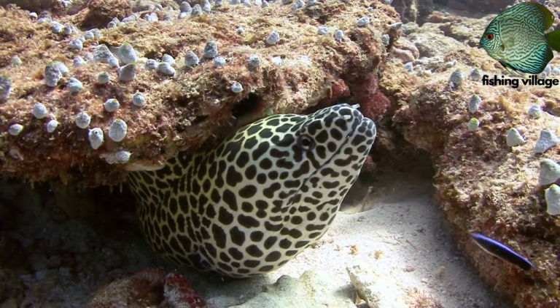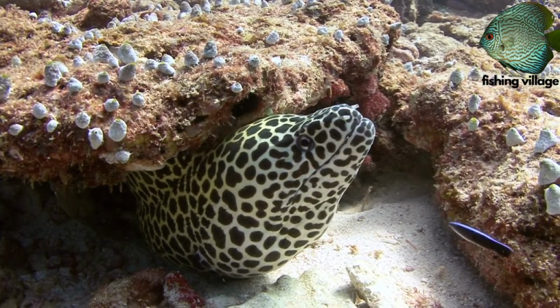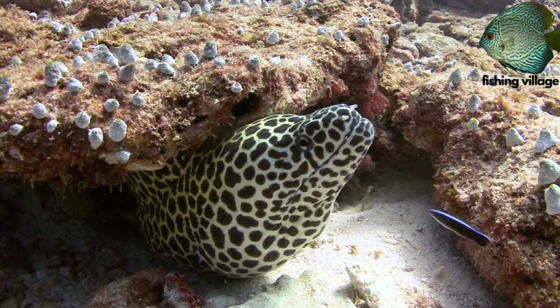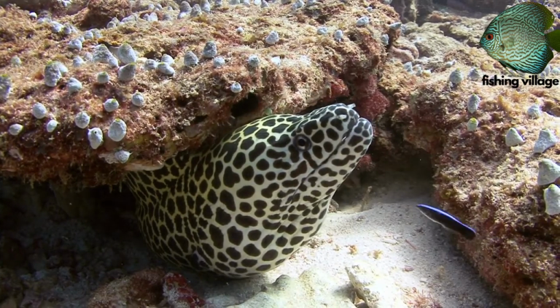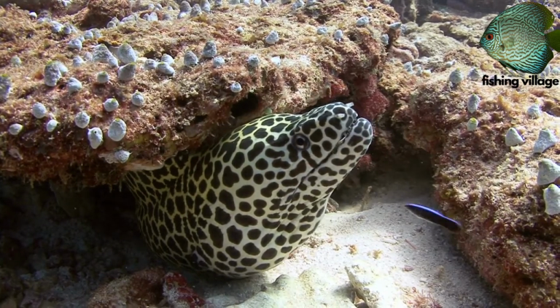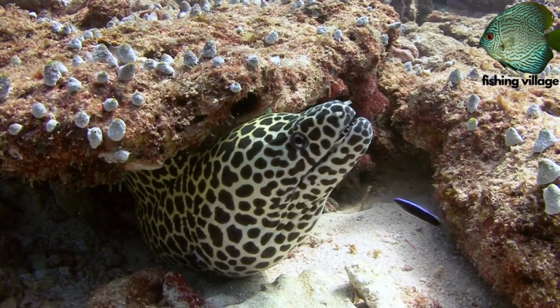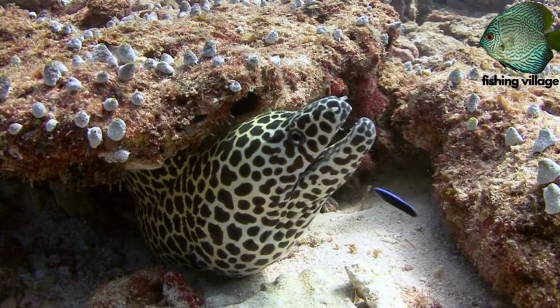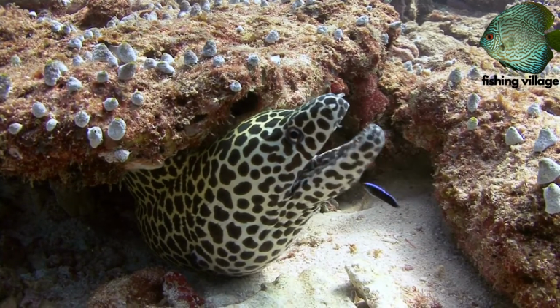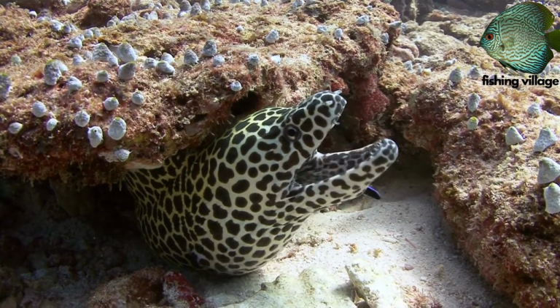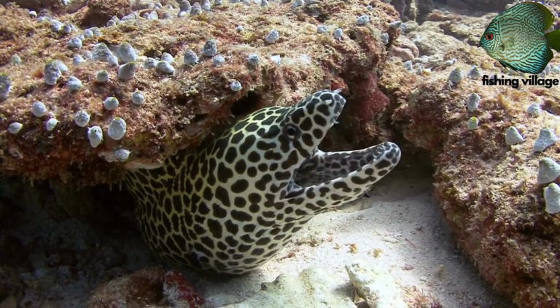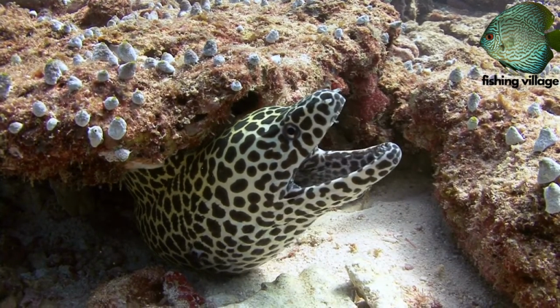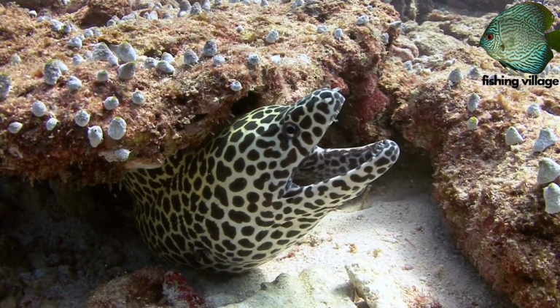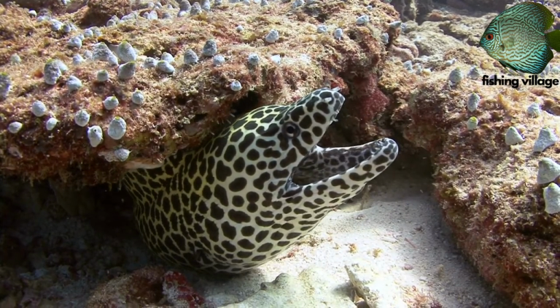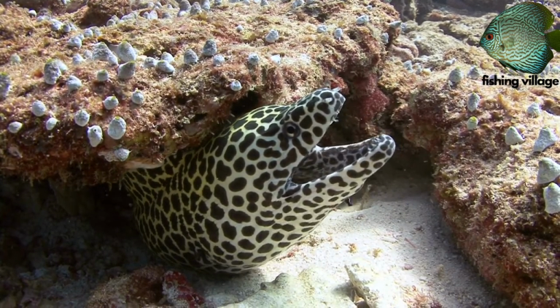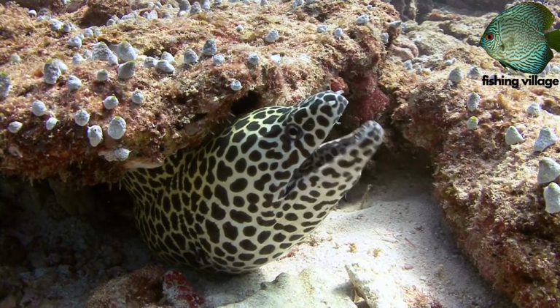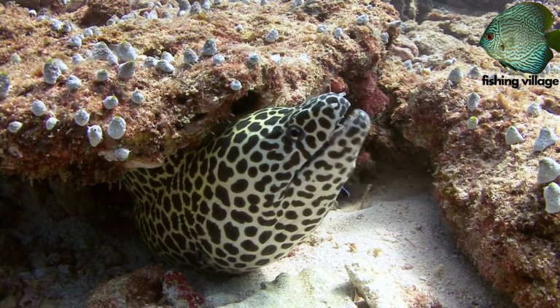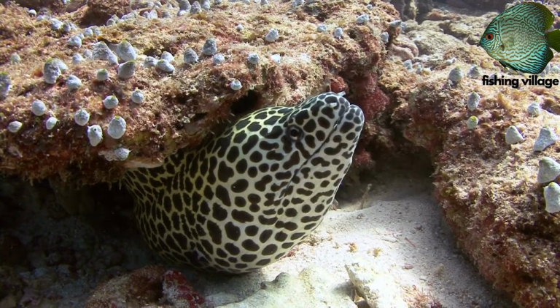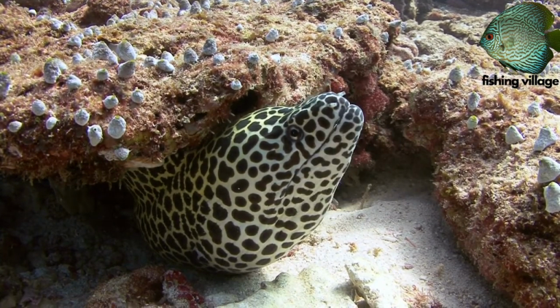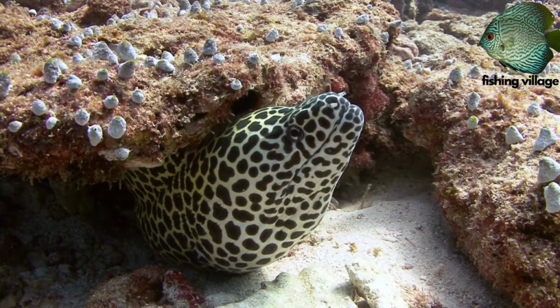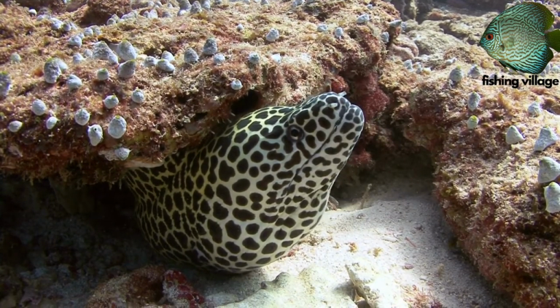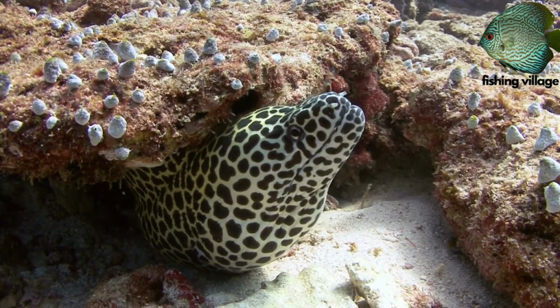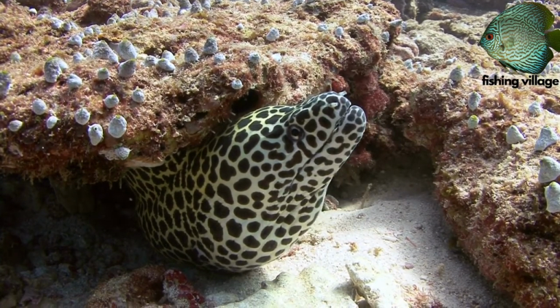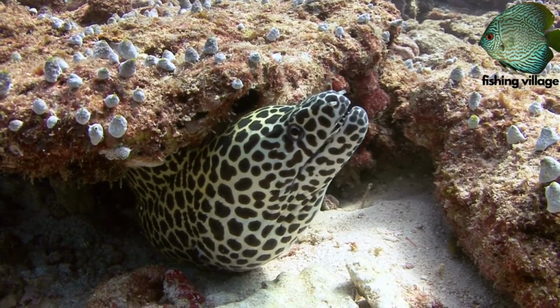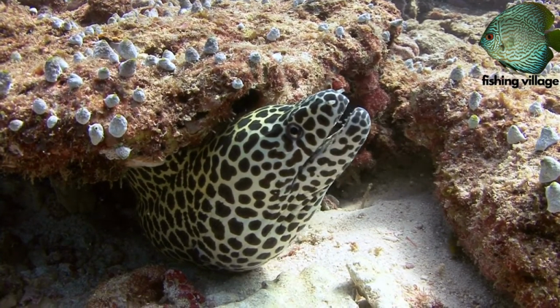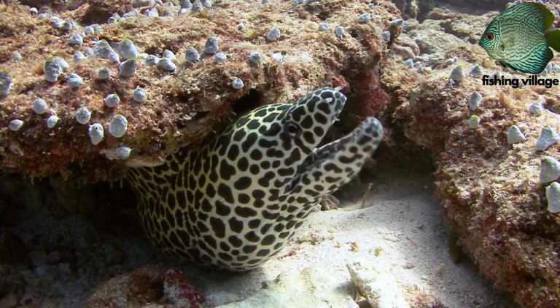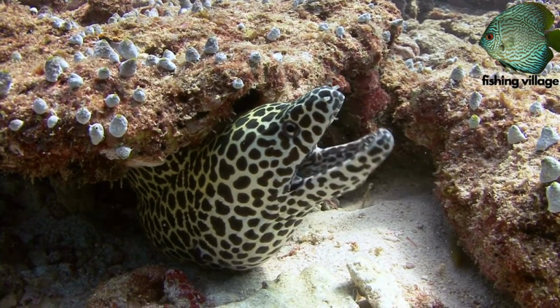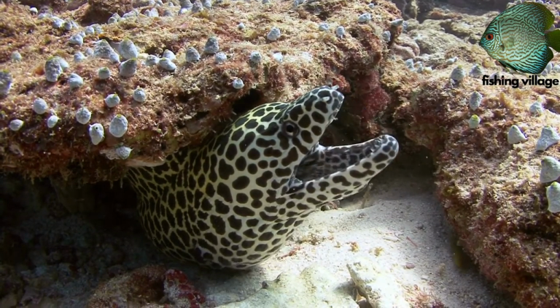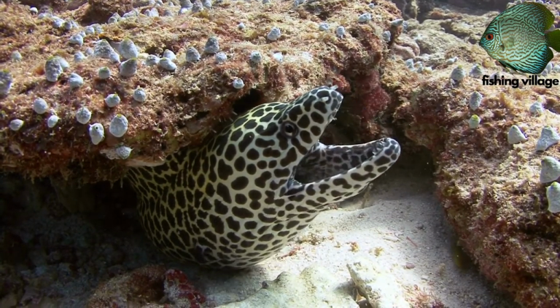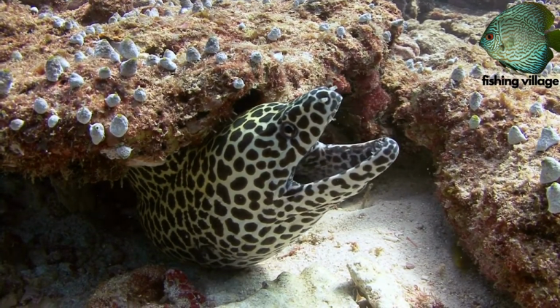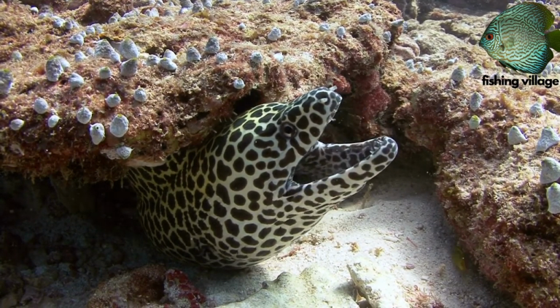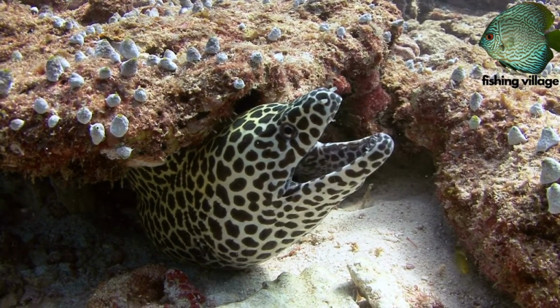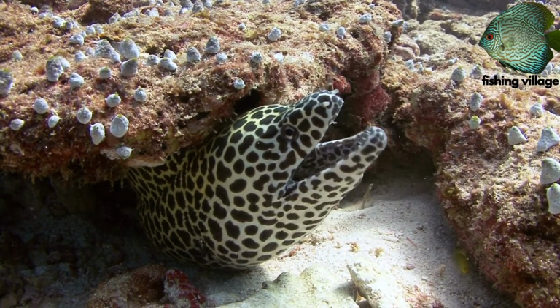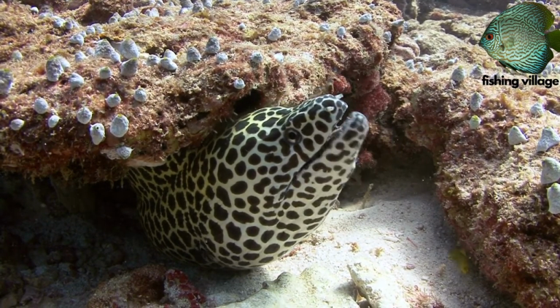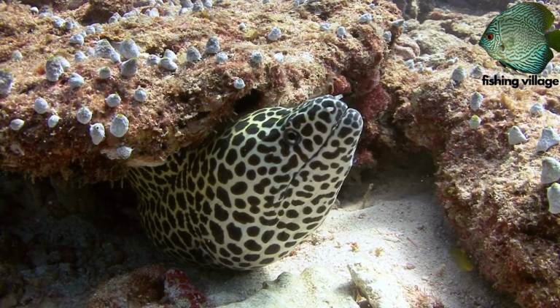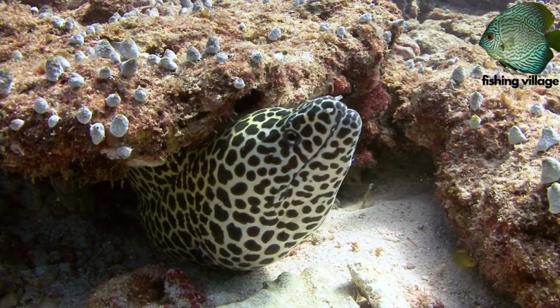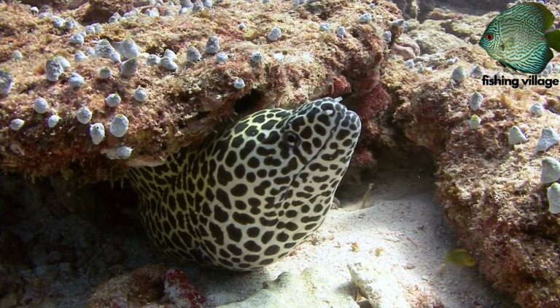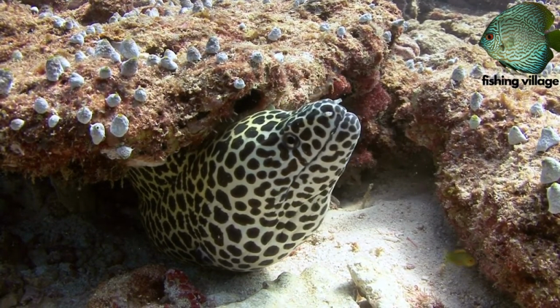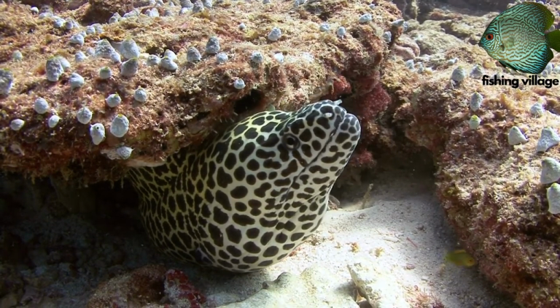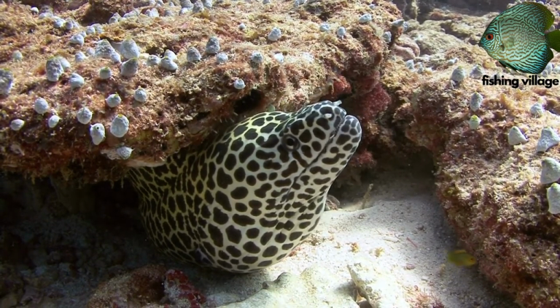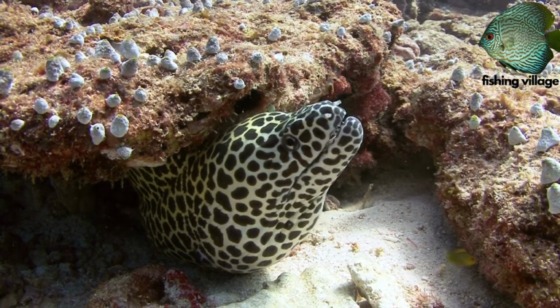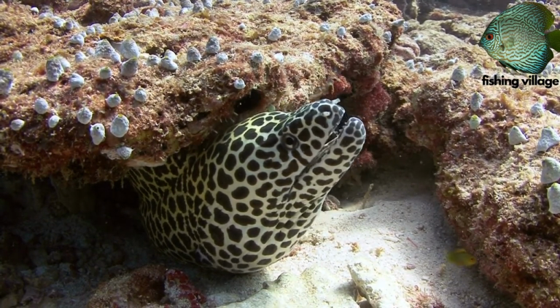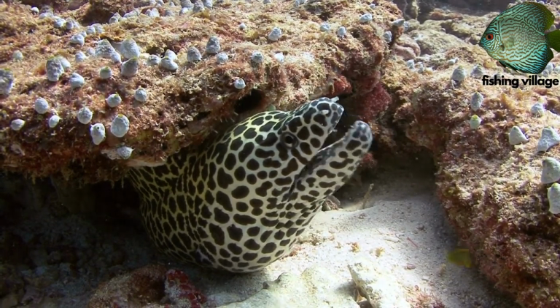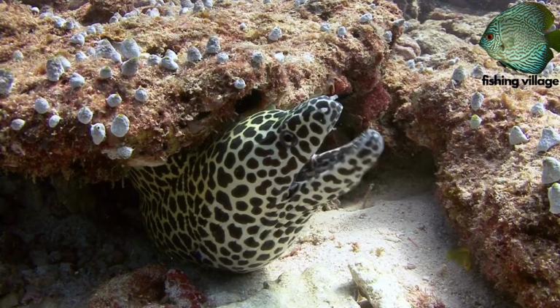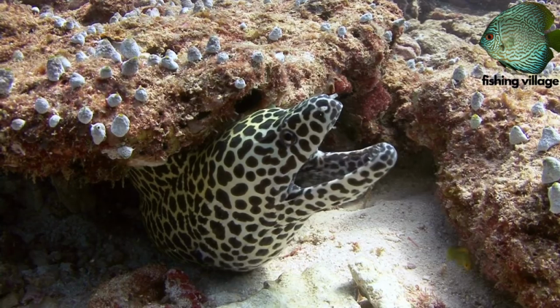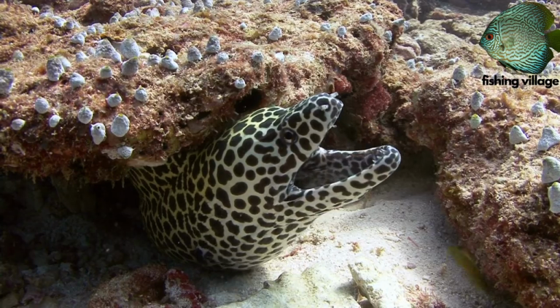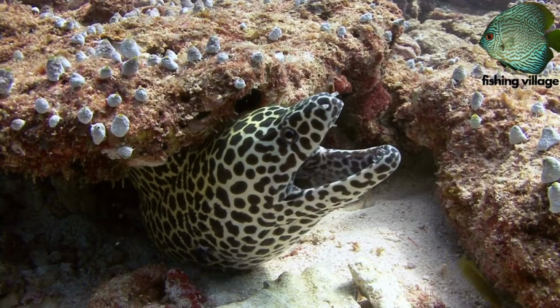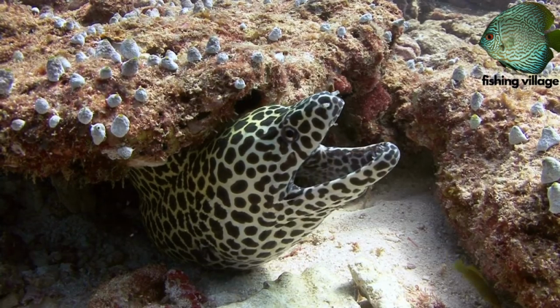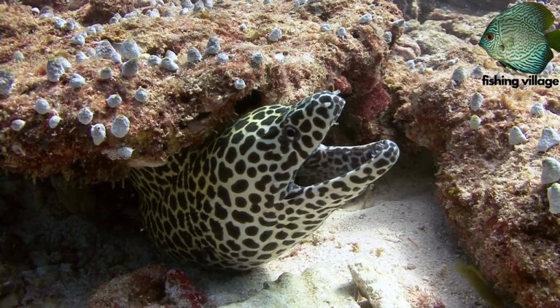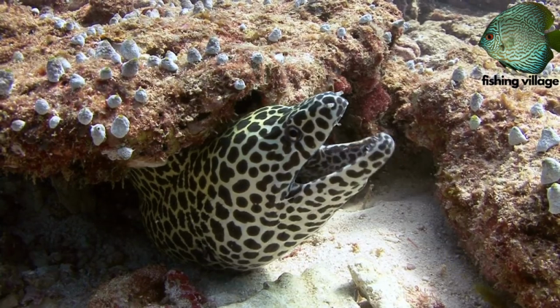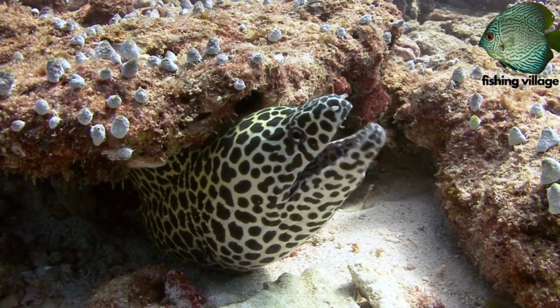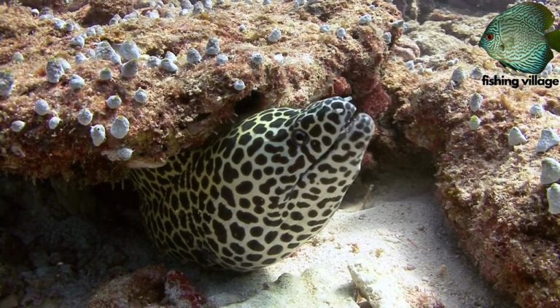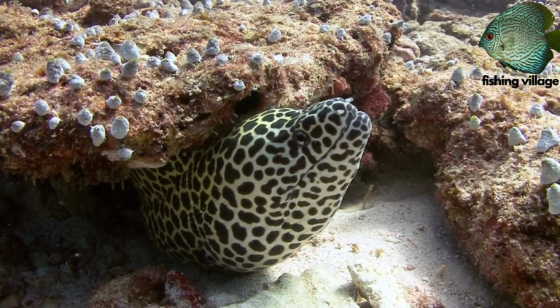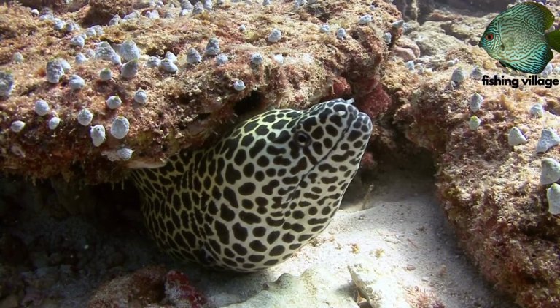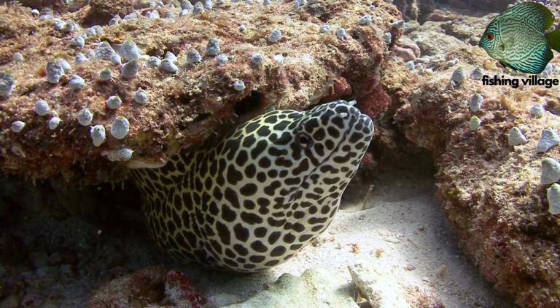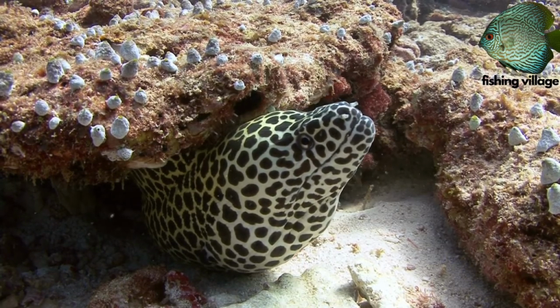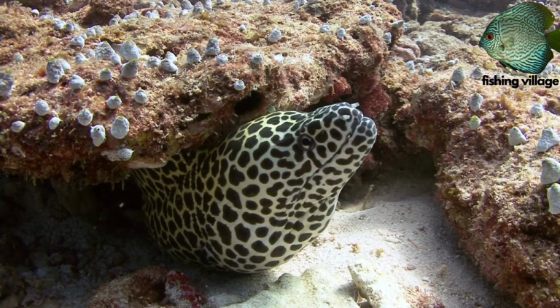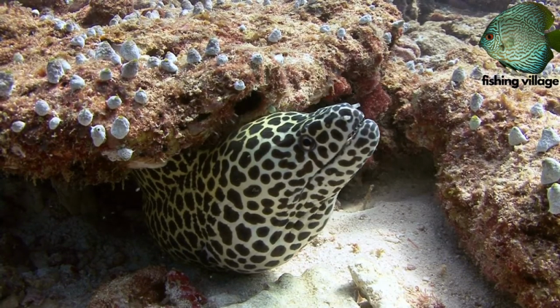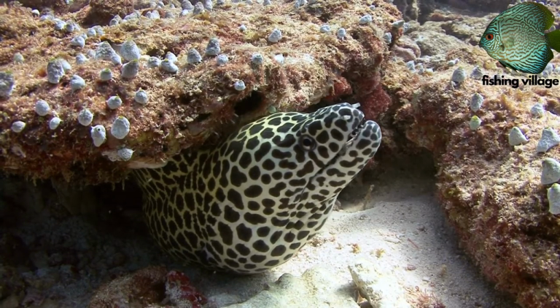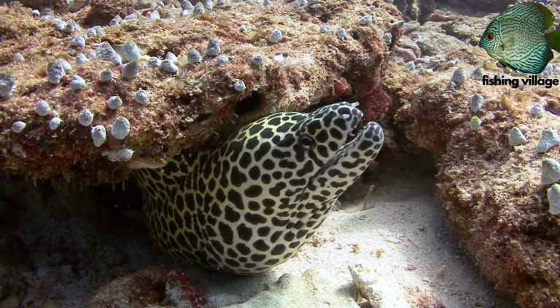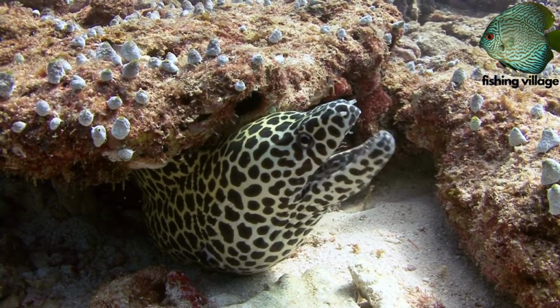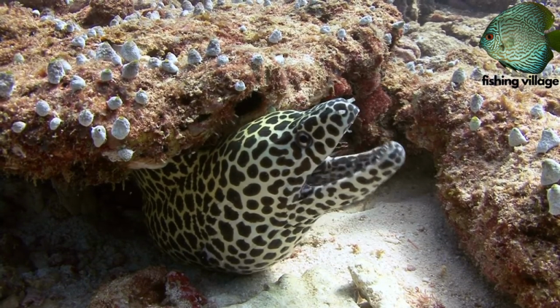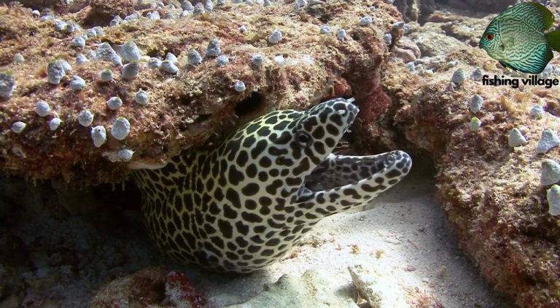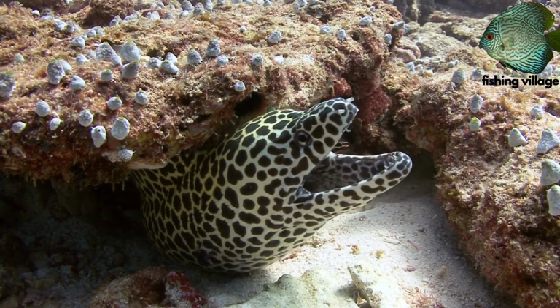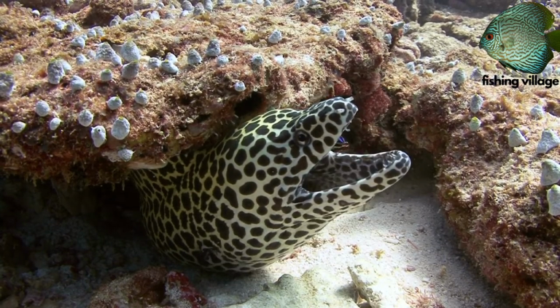Overall, moray eels are stunning, vibrant creatures that demand respect for their own space.